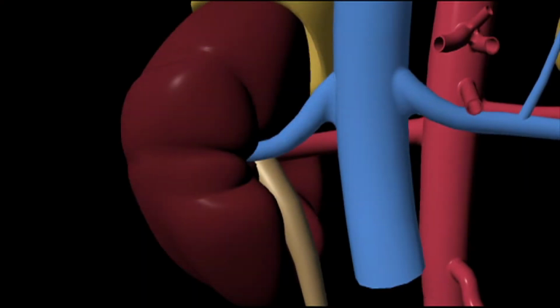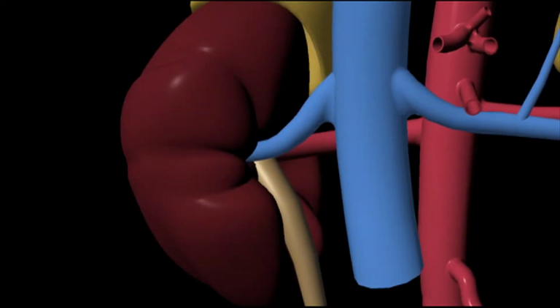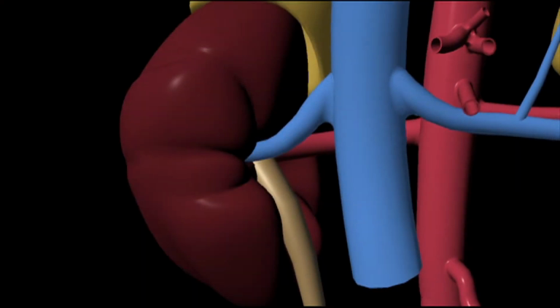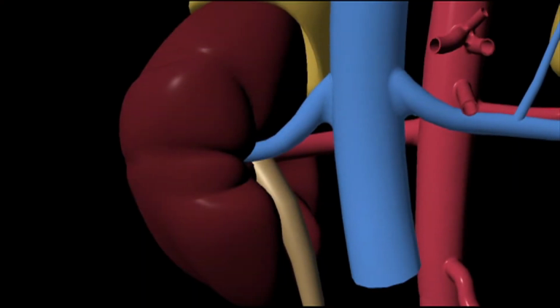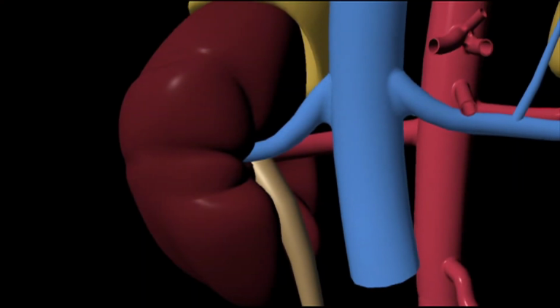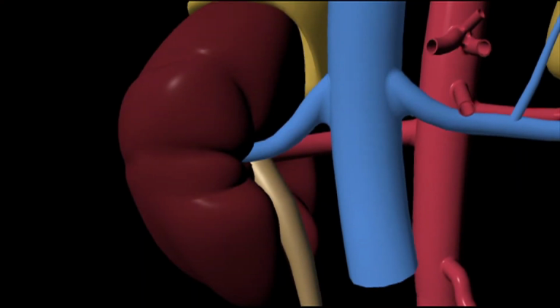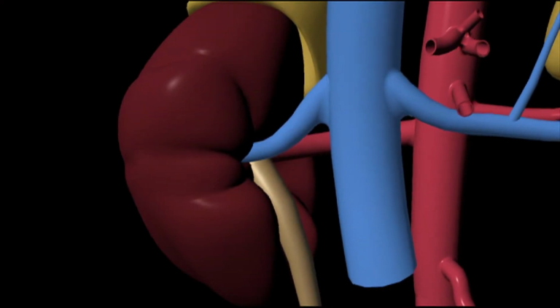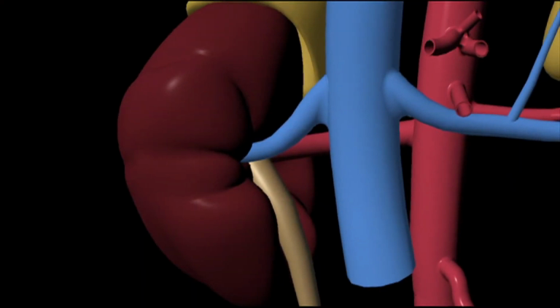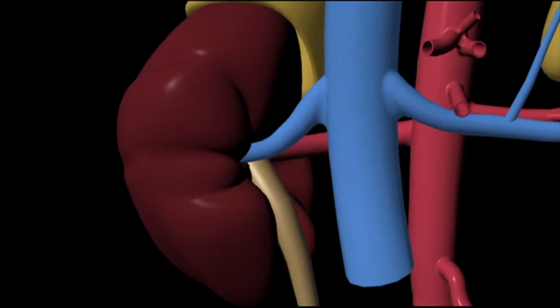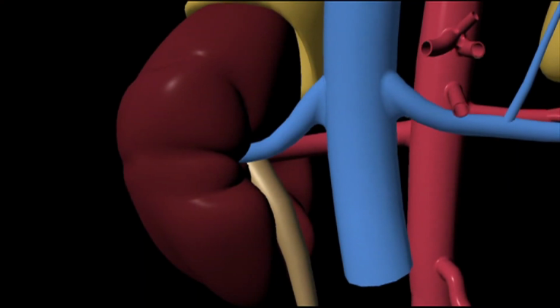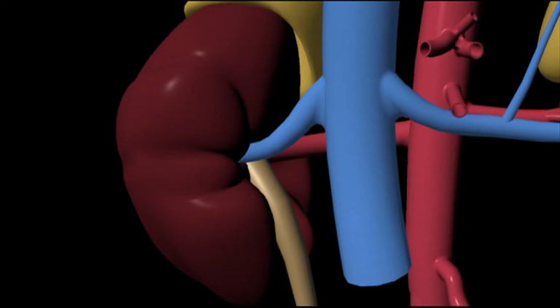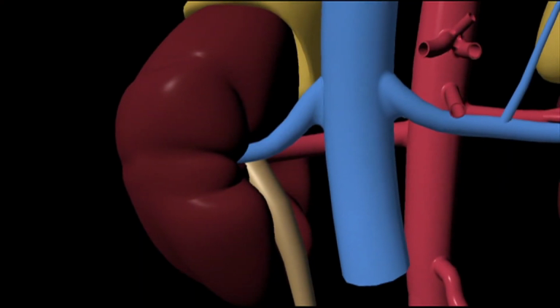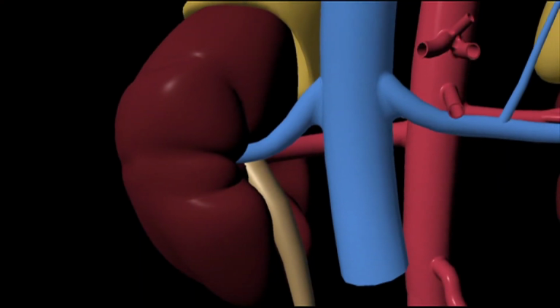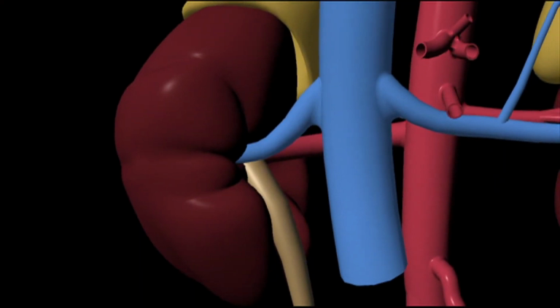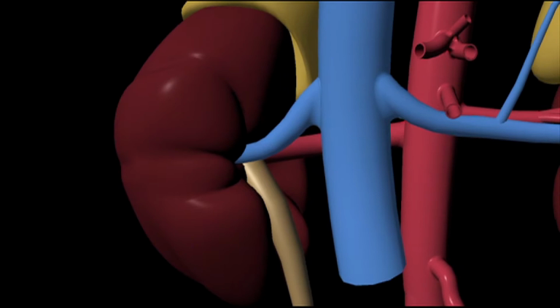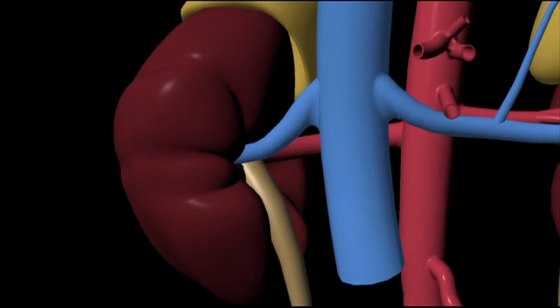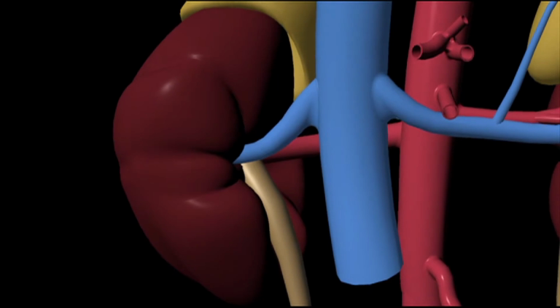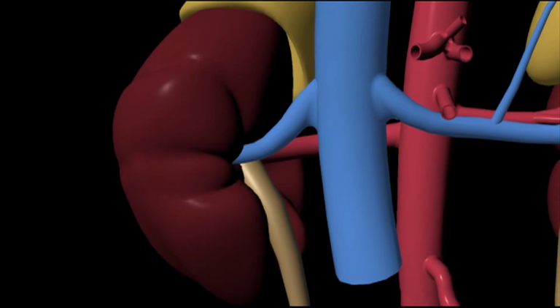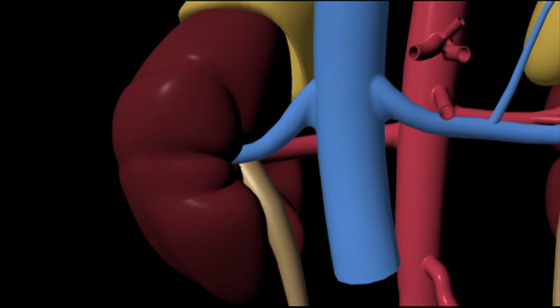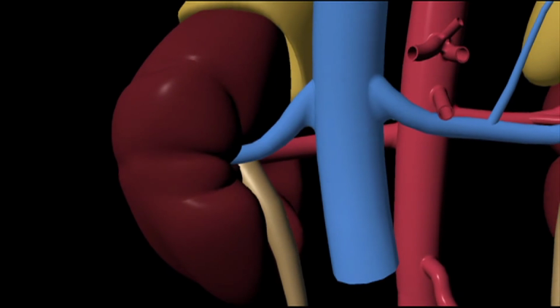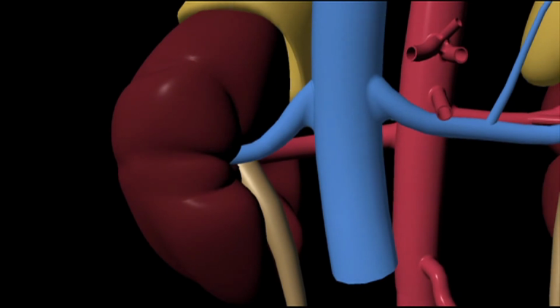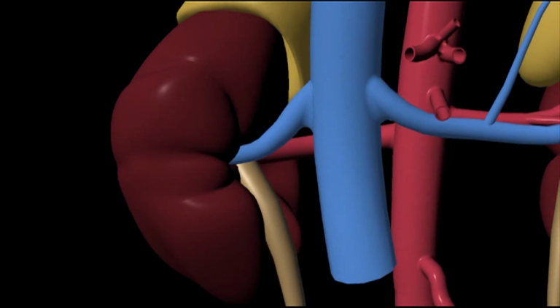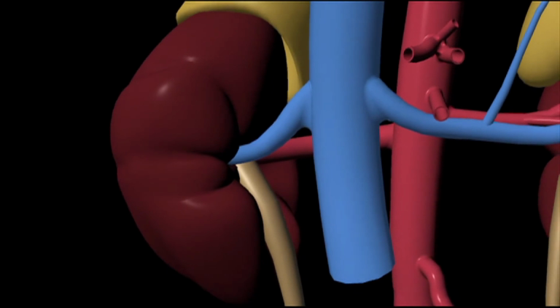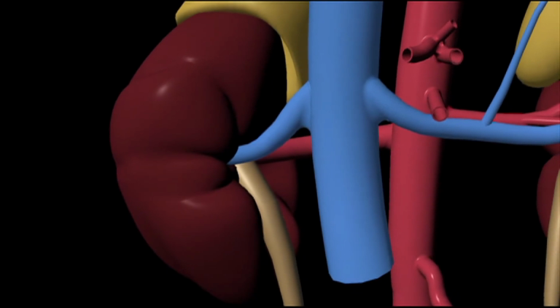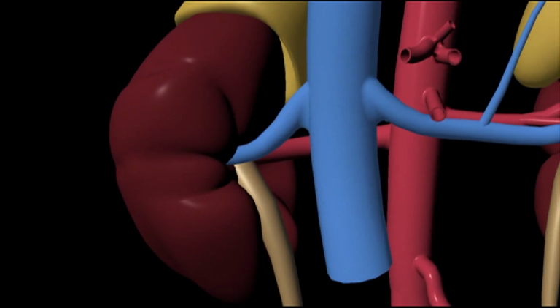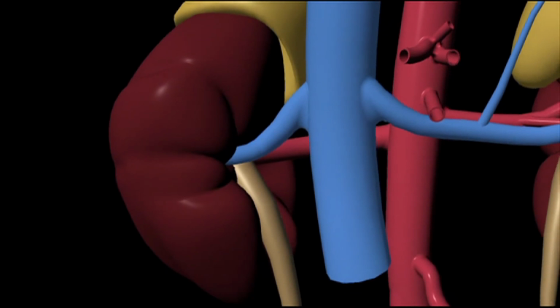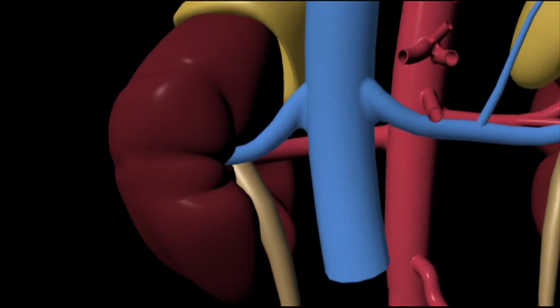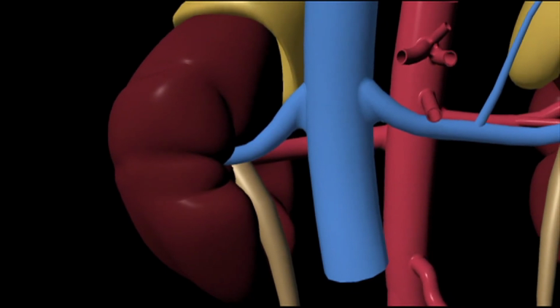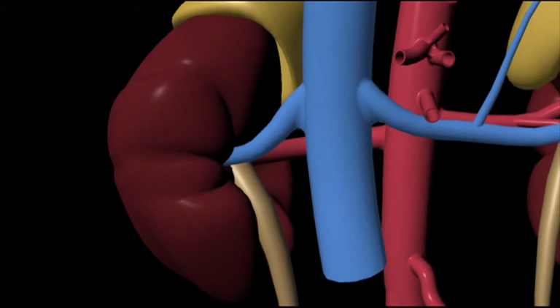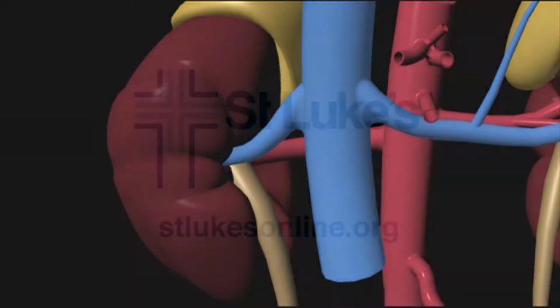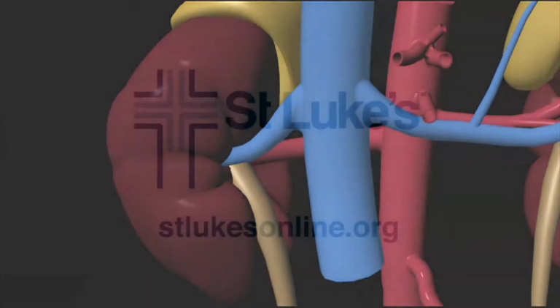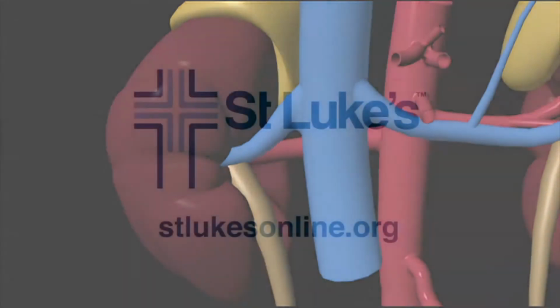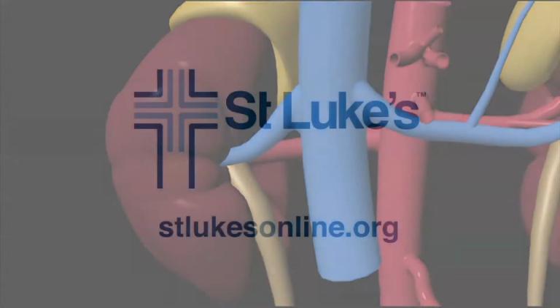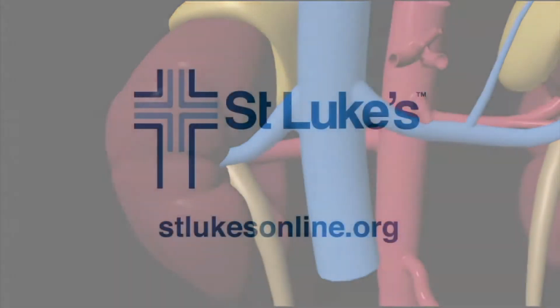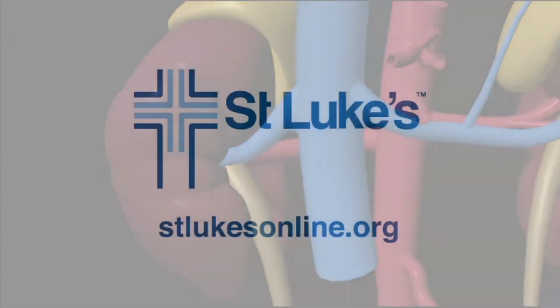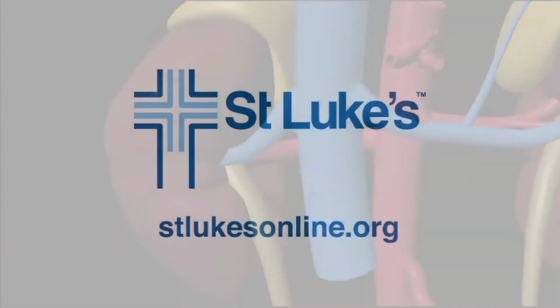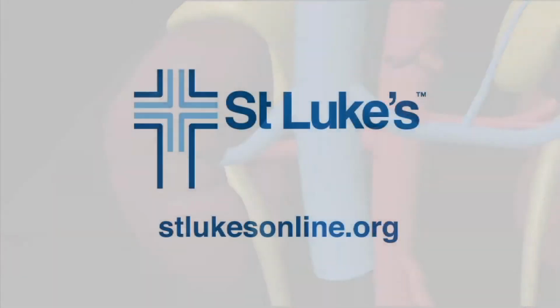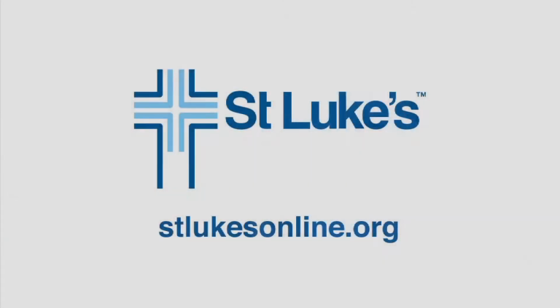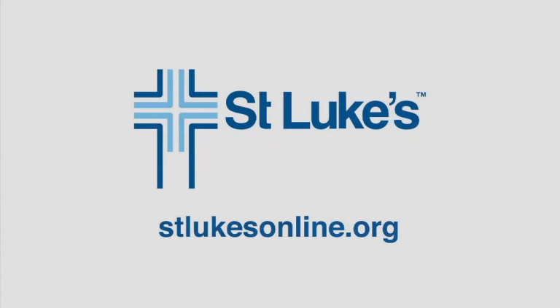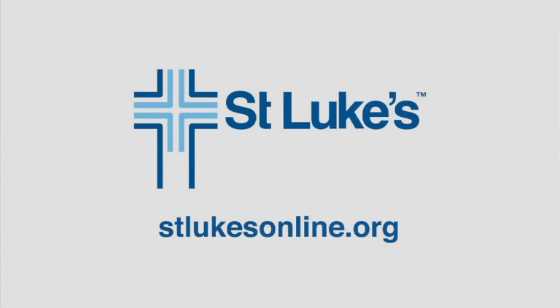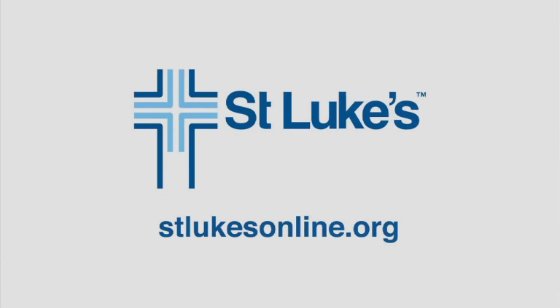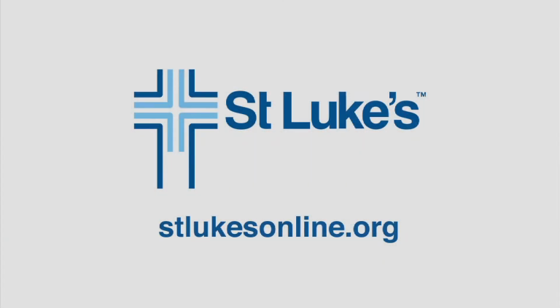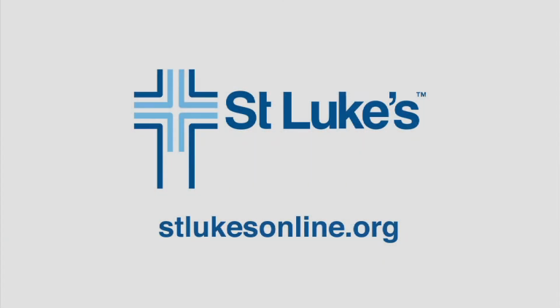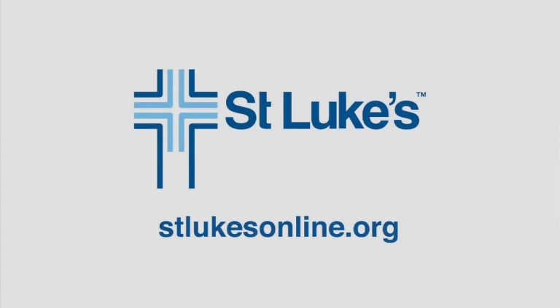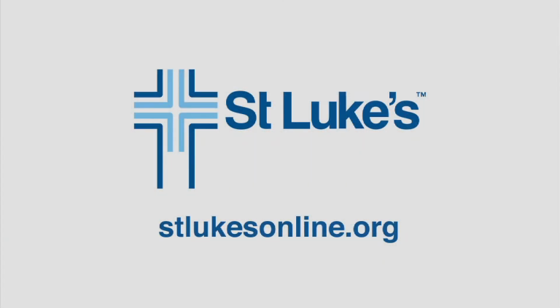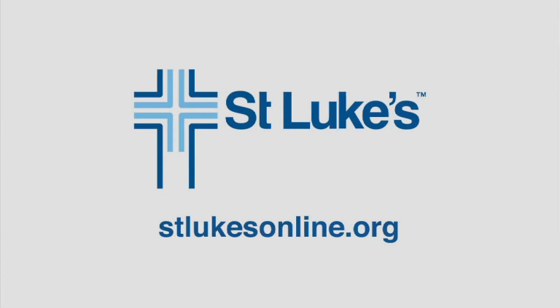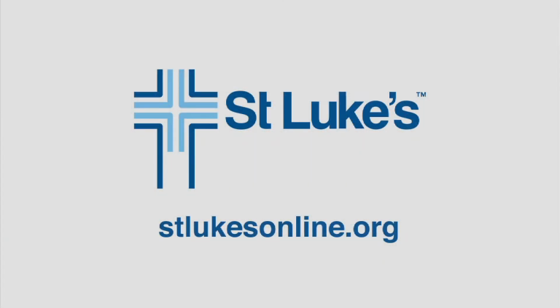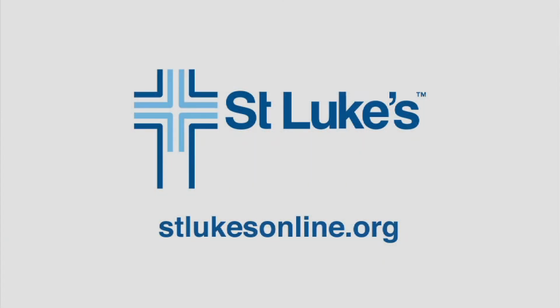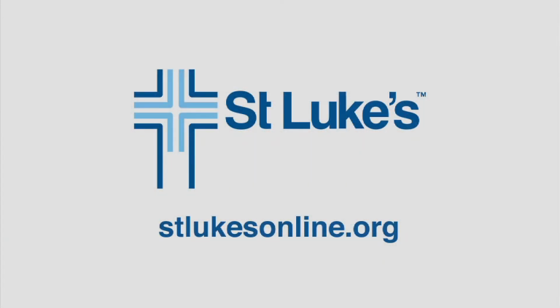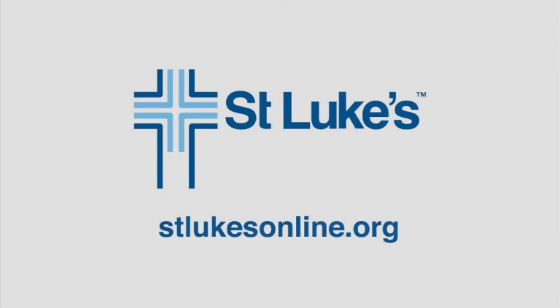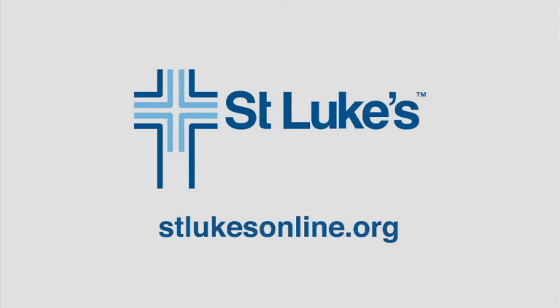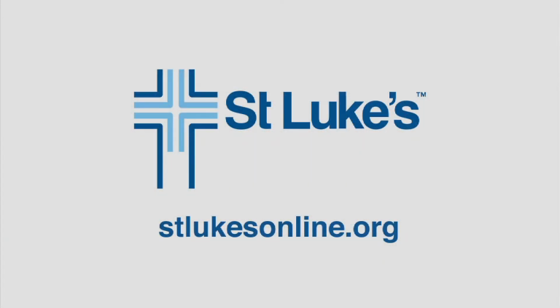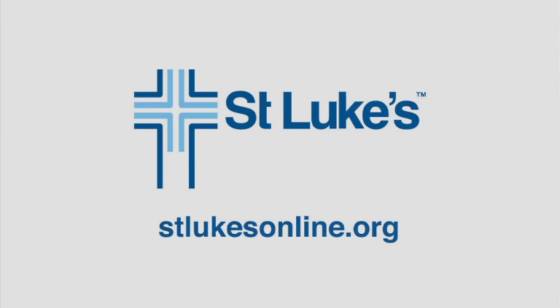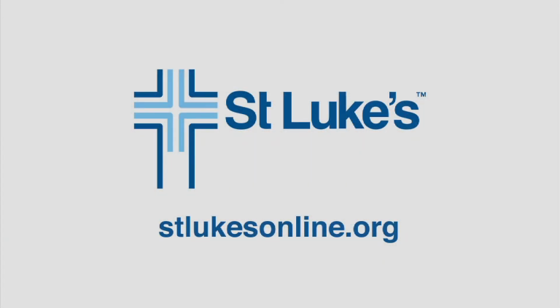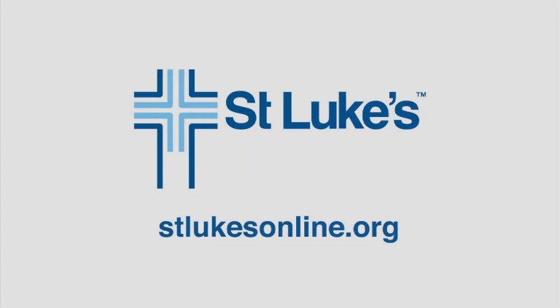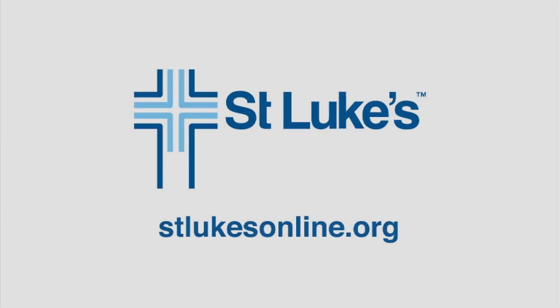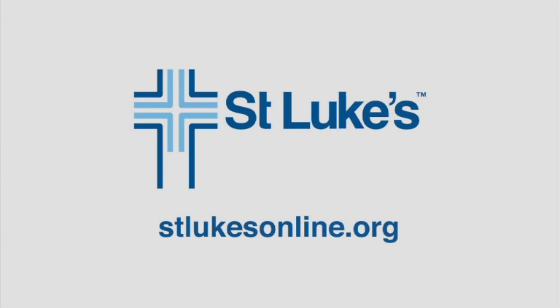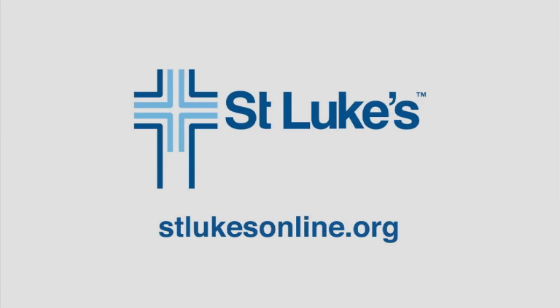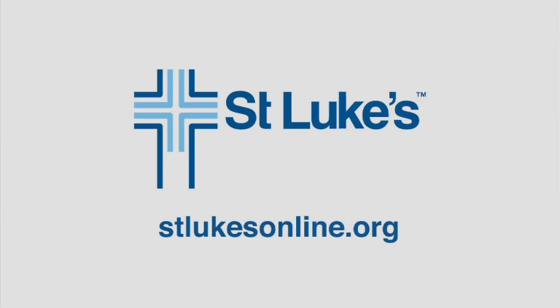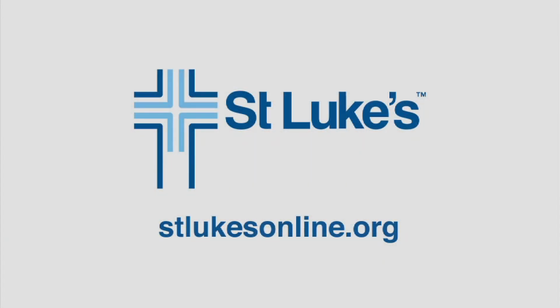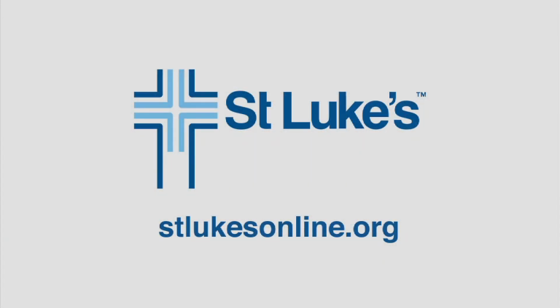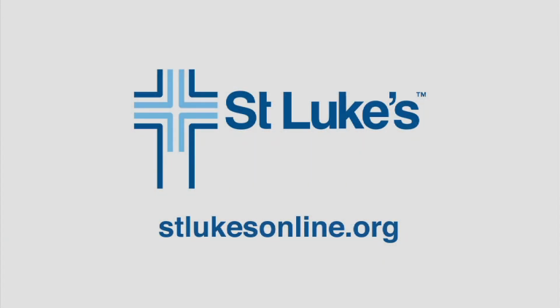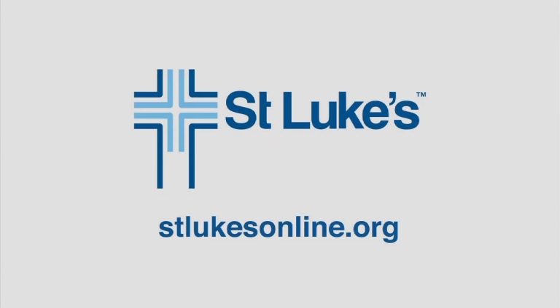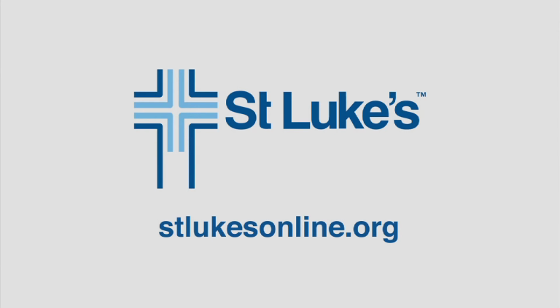Dr. Meyer says some dietary restrictions can also prevent the formation of kidney stones. I'm Kevin Ryan reporting for St. Luke's Health System.